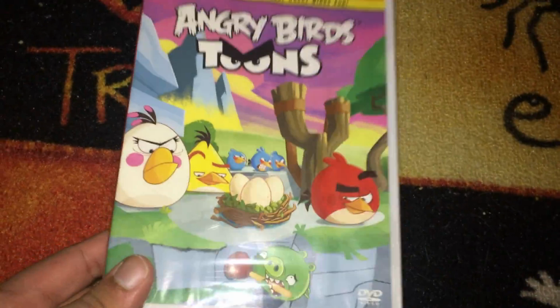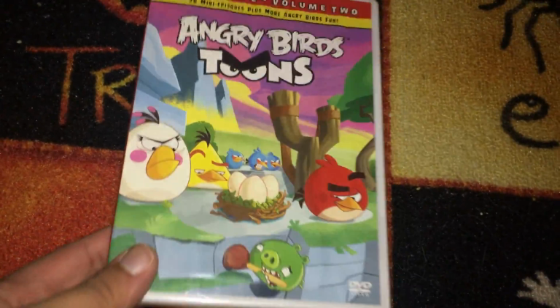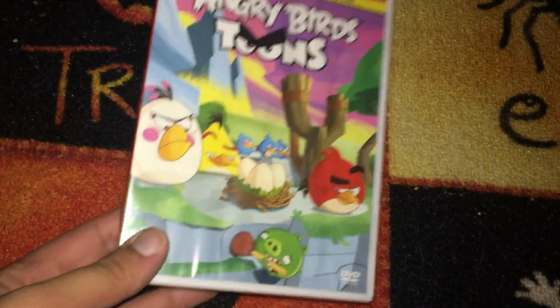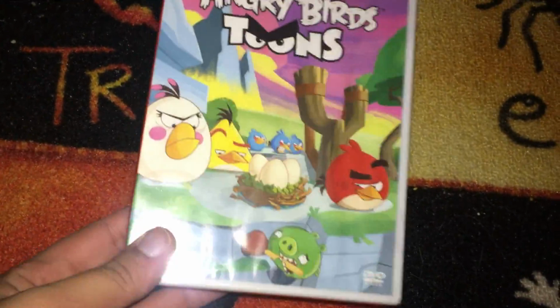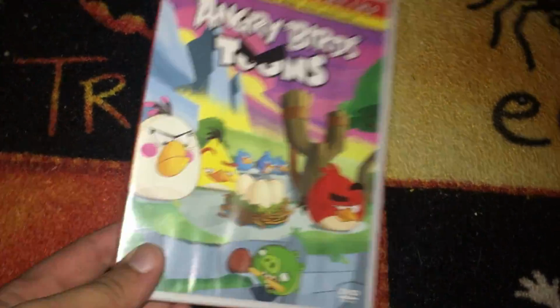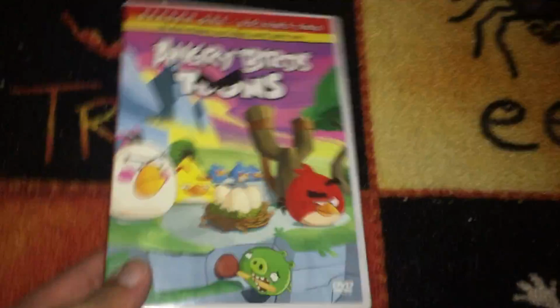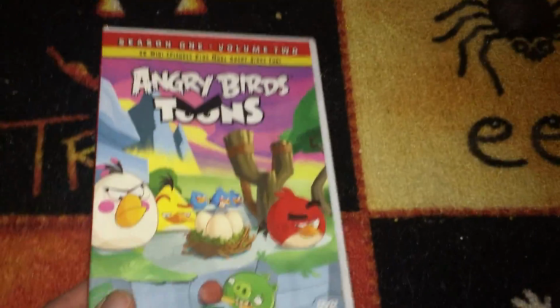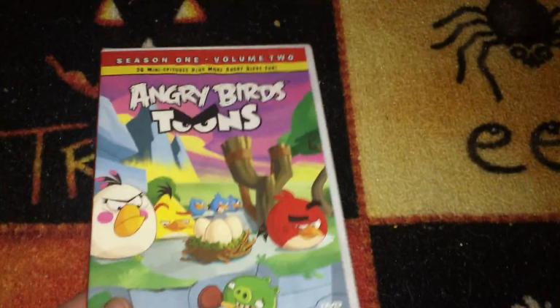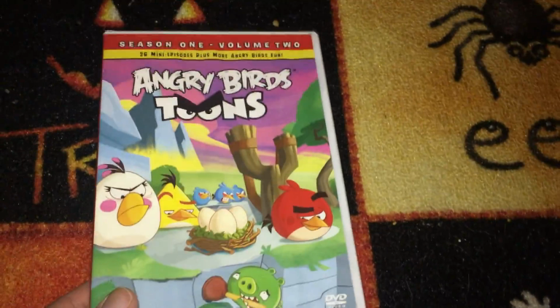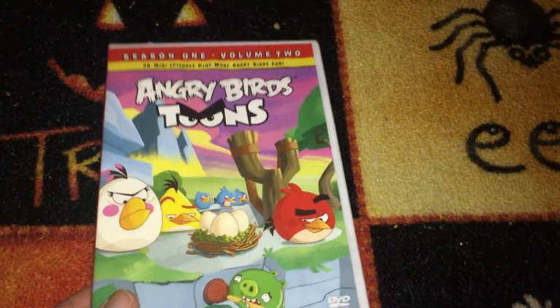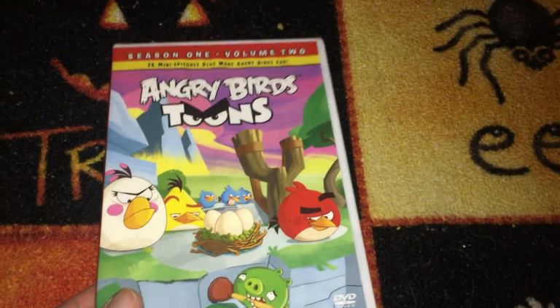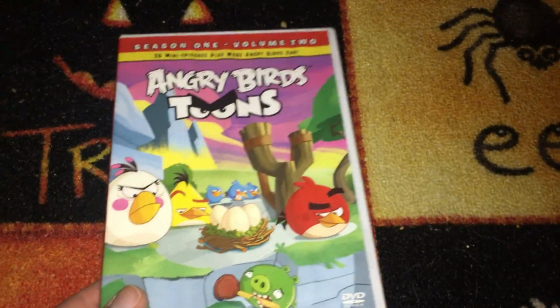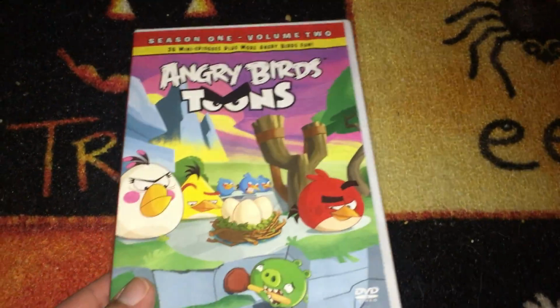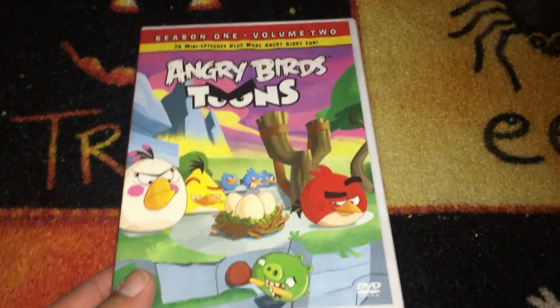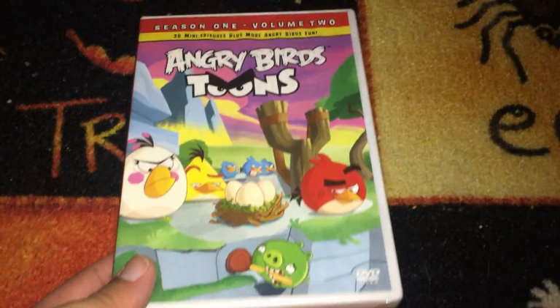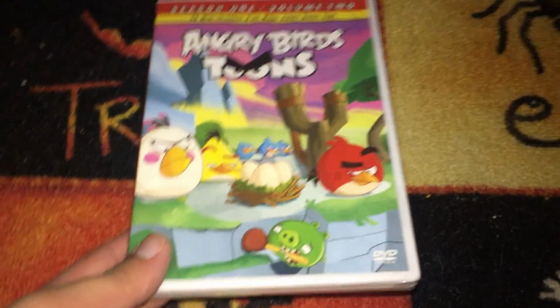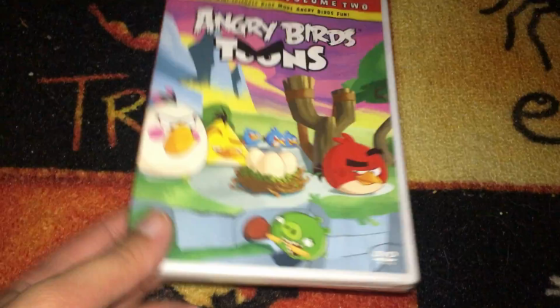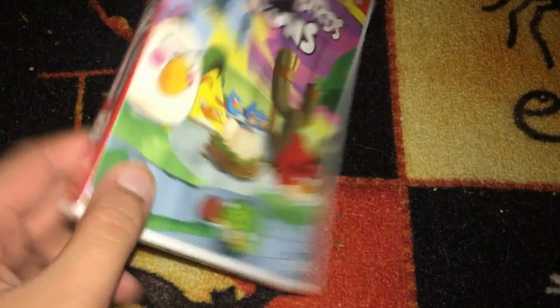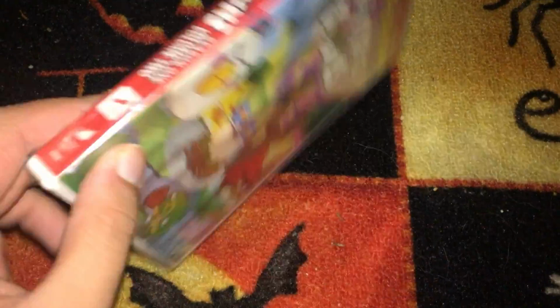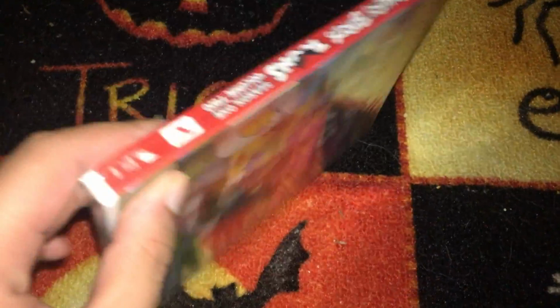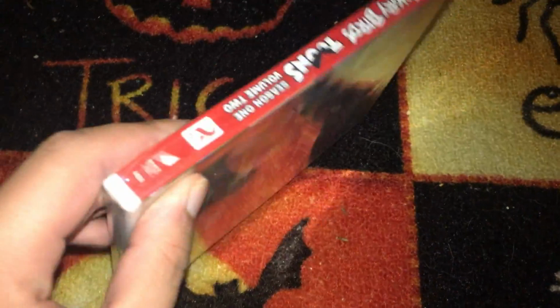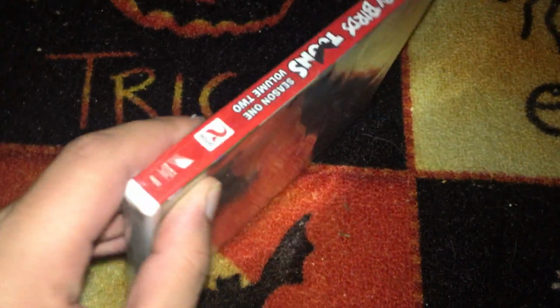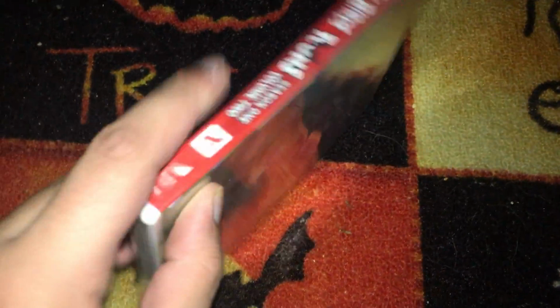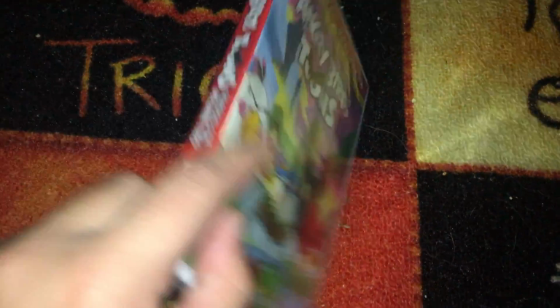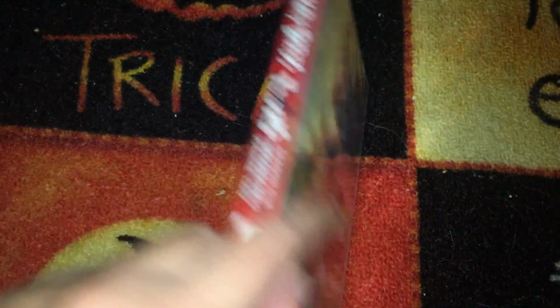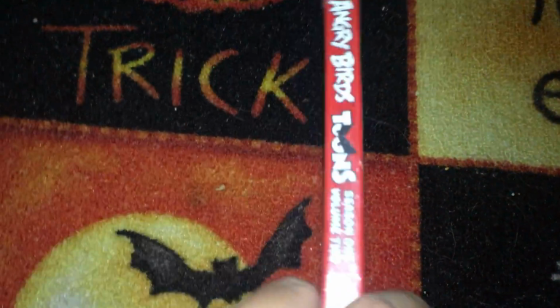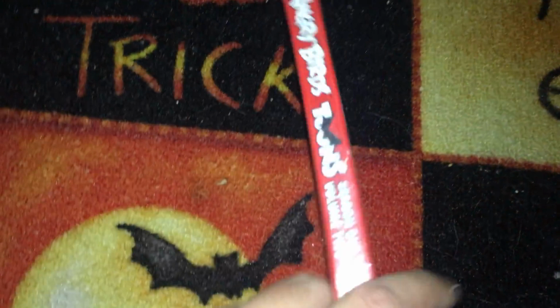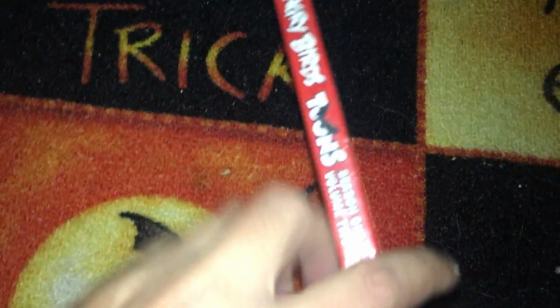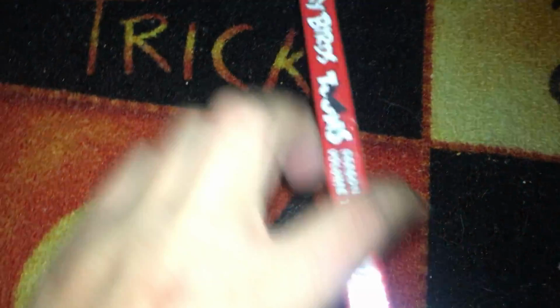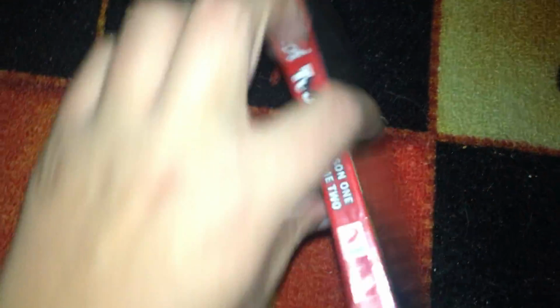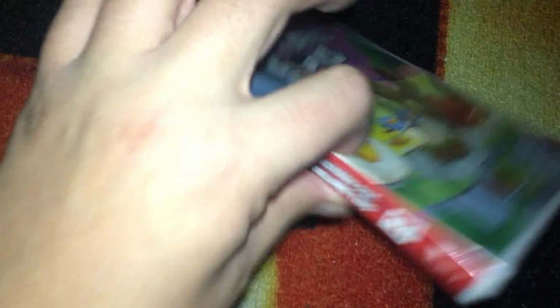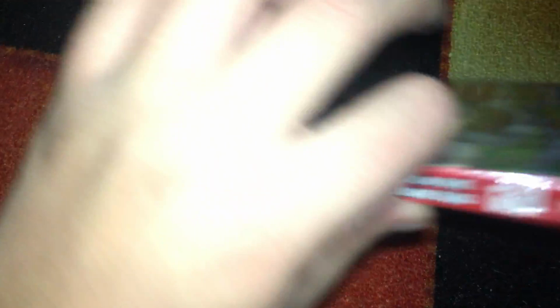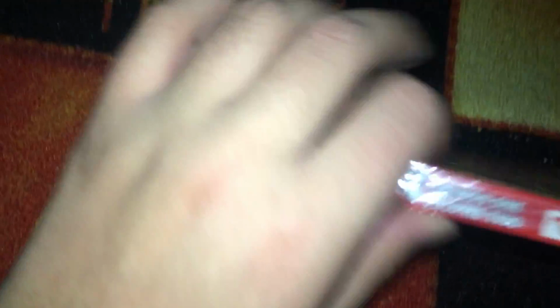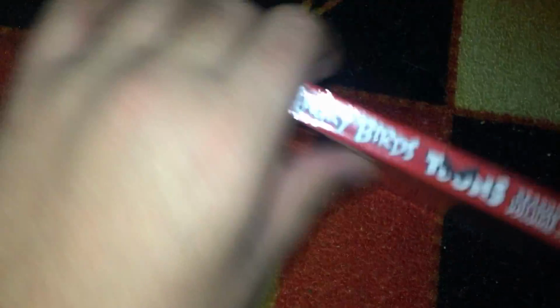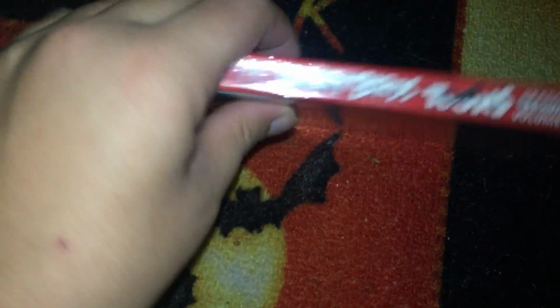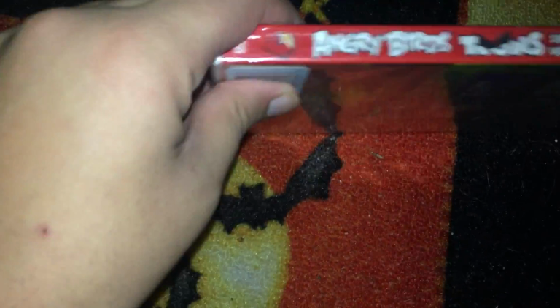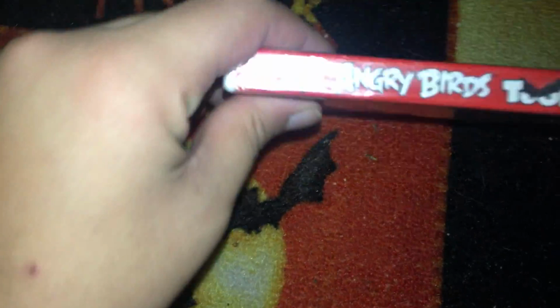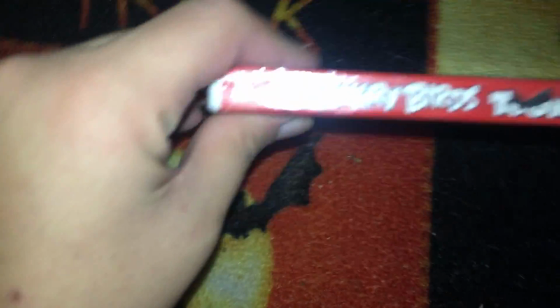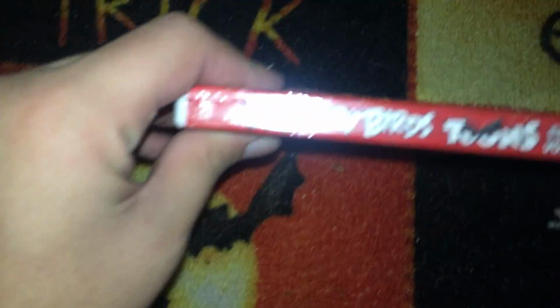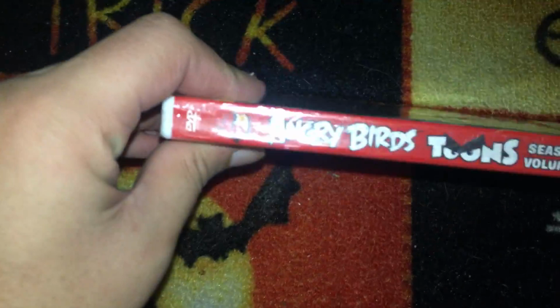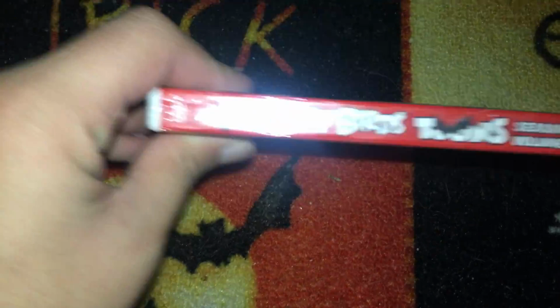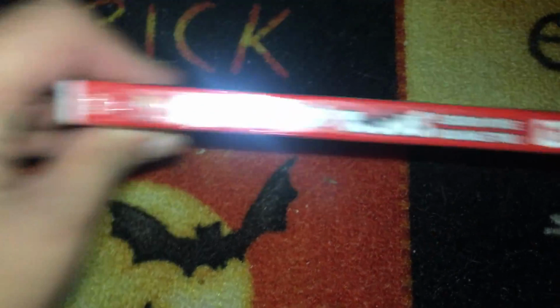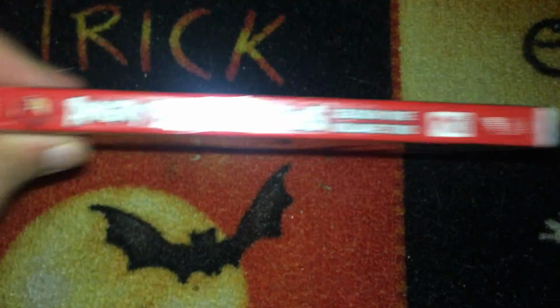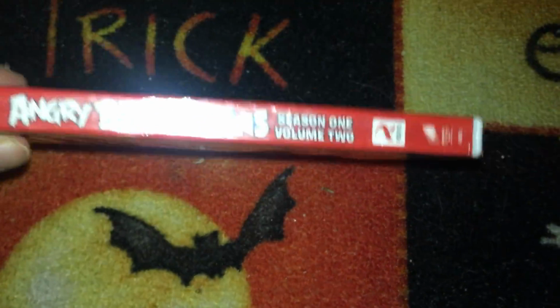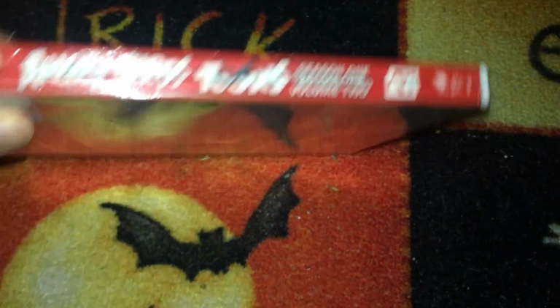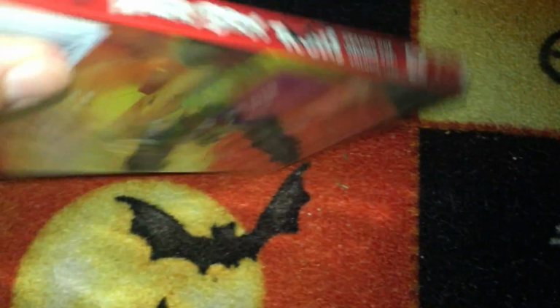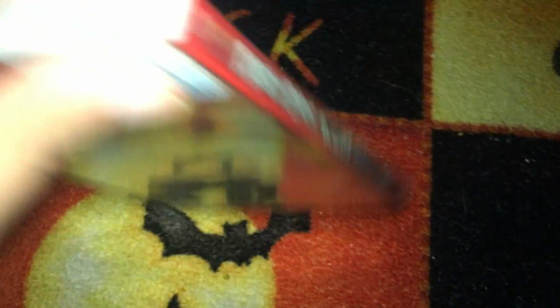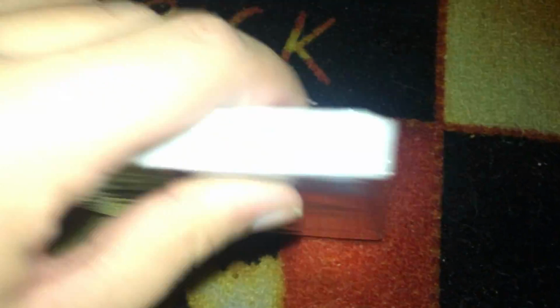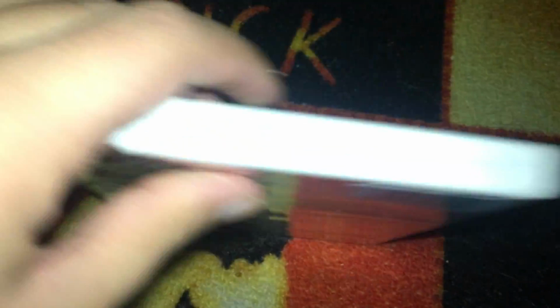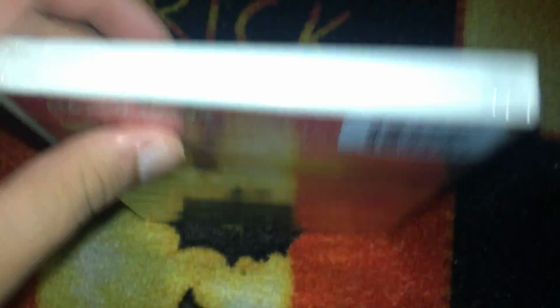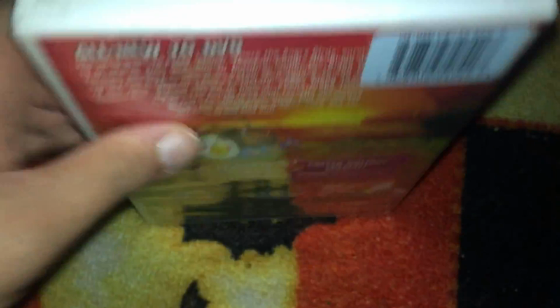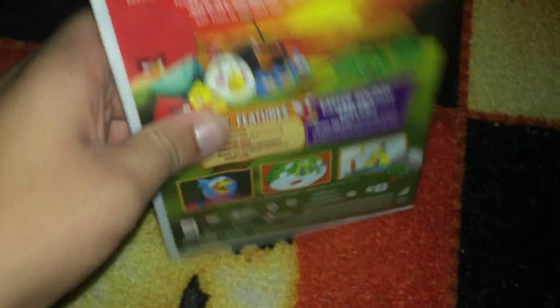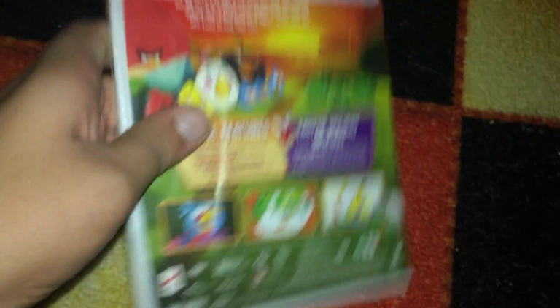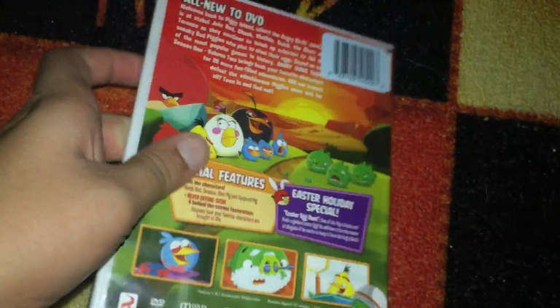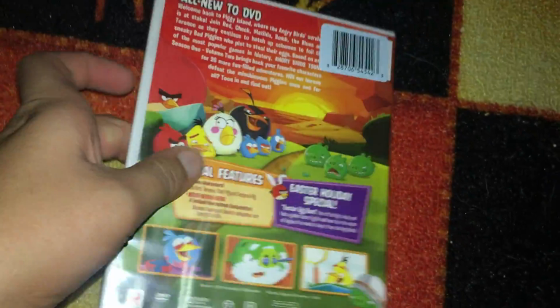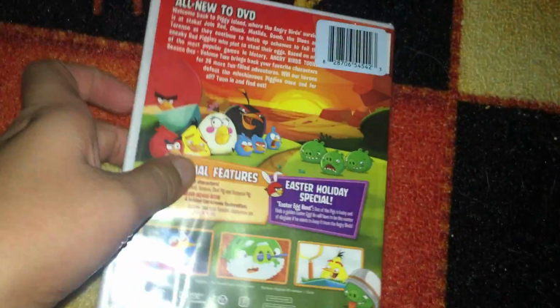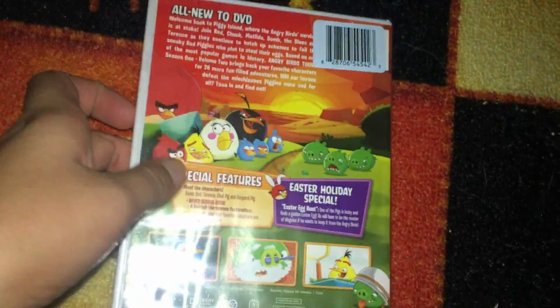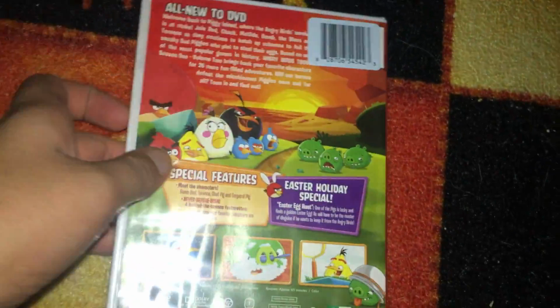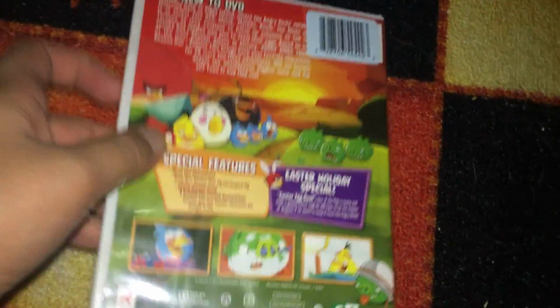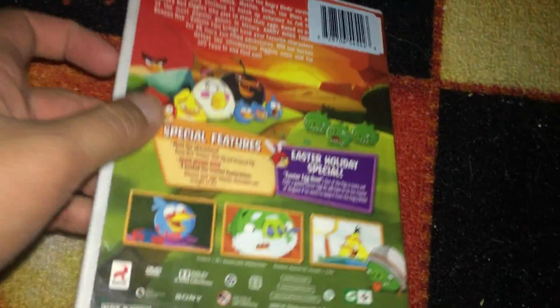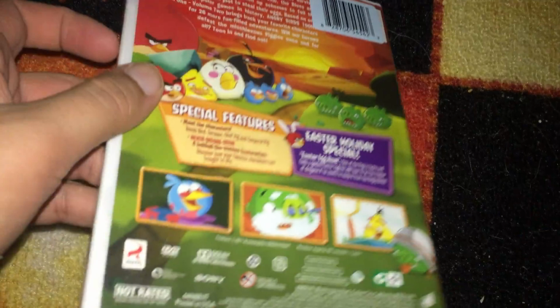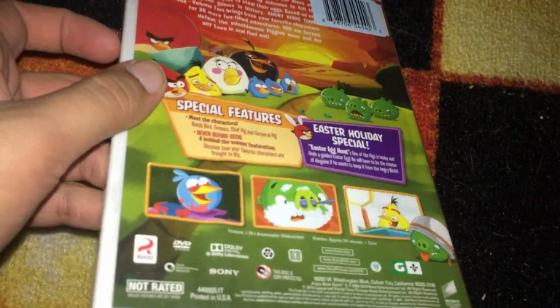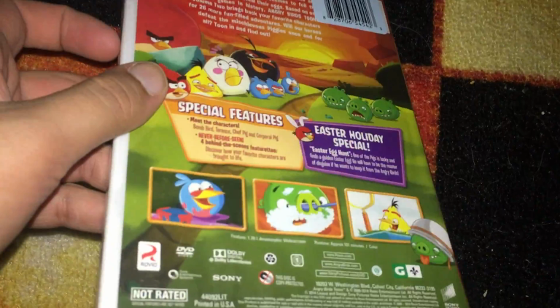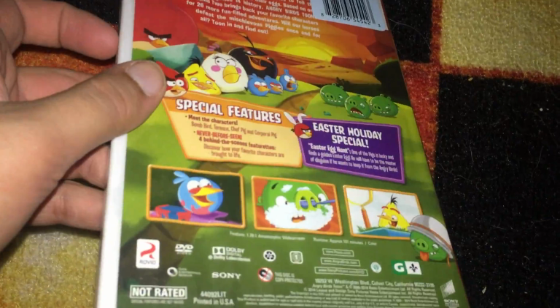Here's the front, there's the spine, and the back.